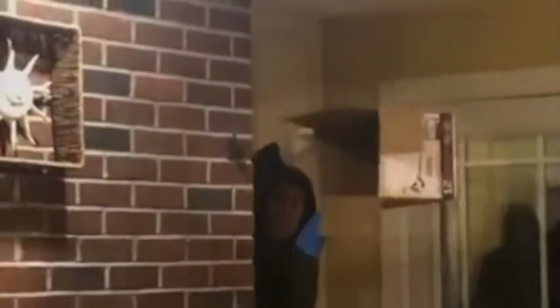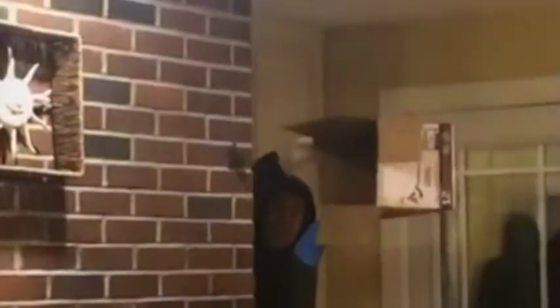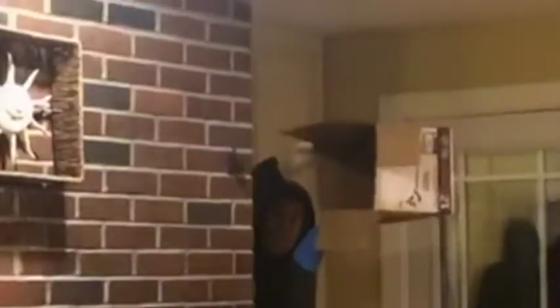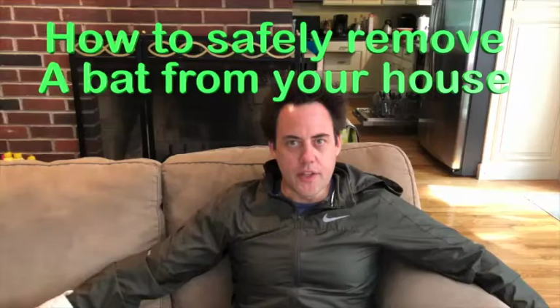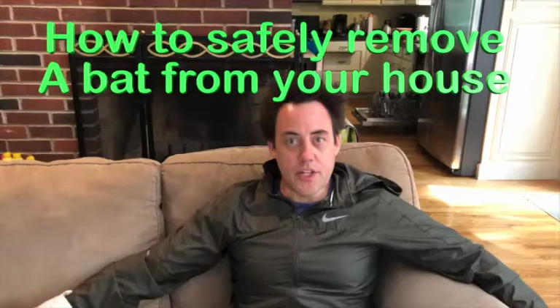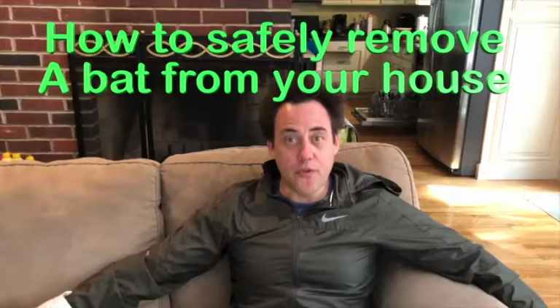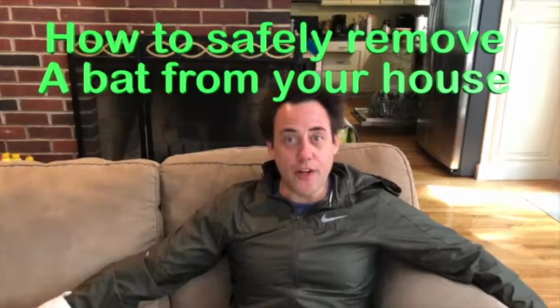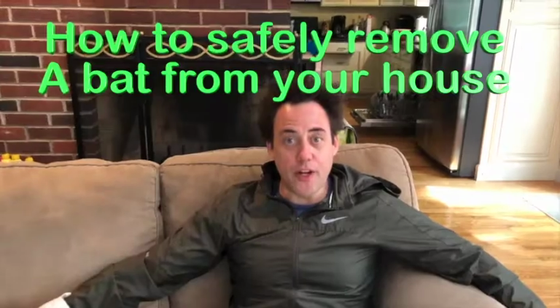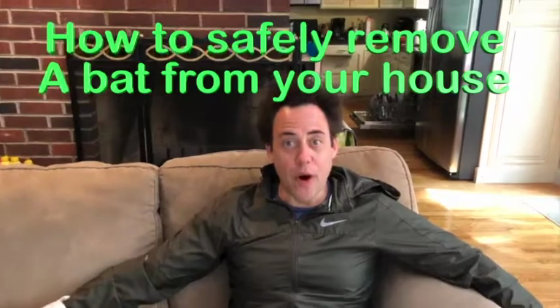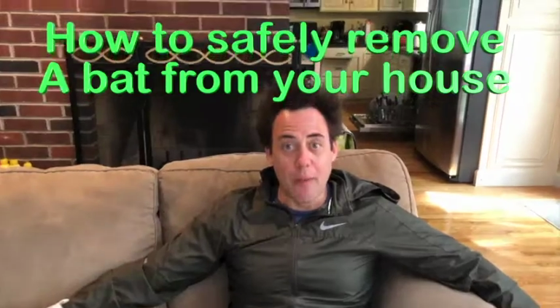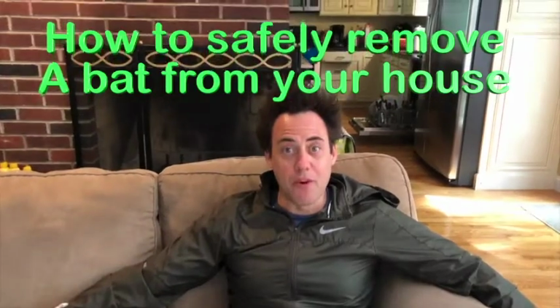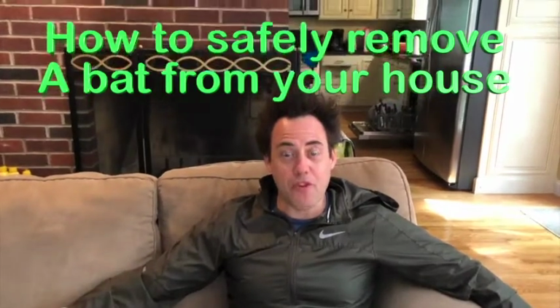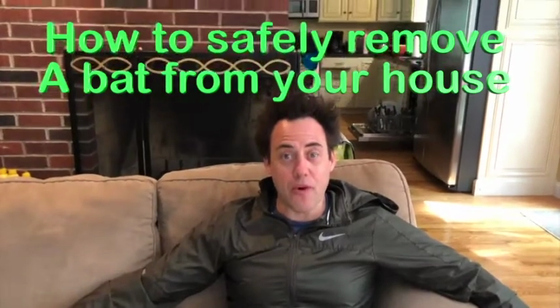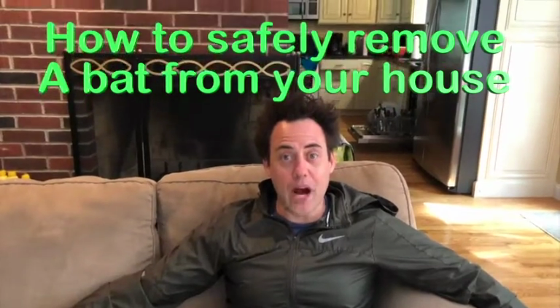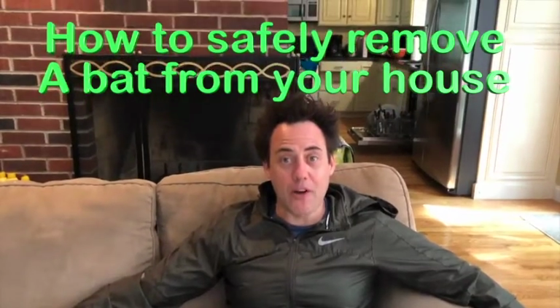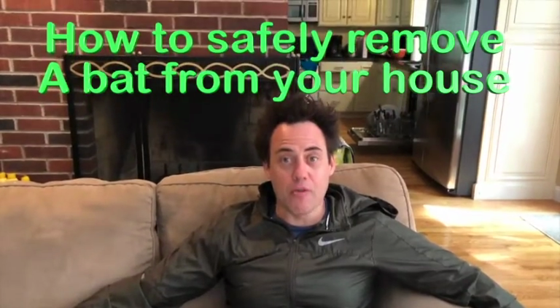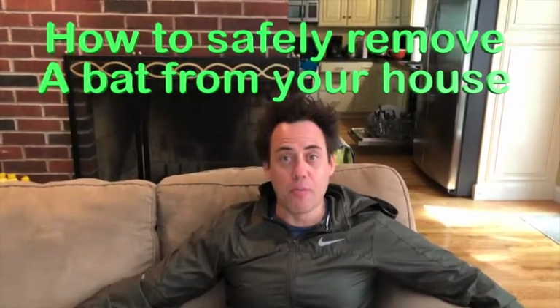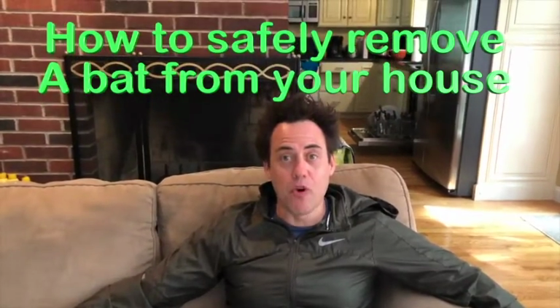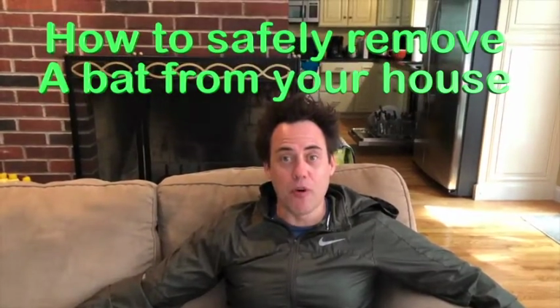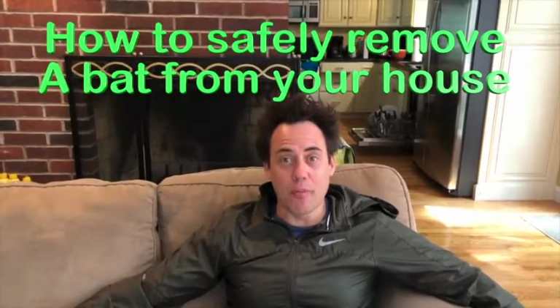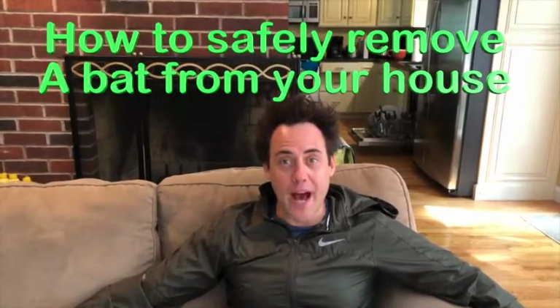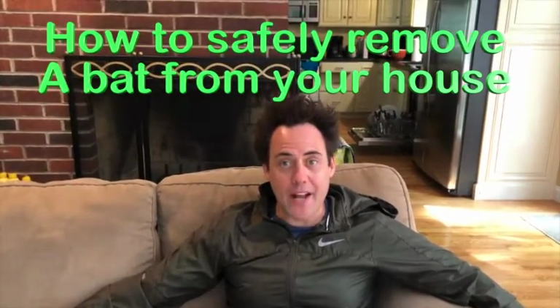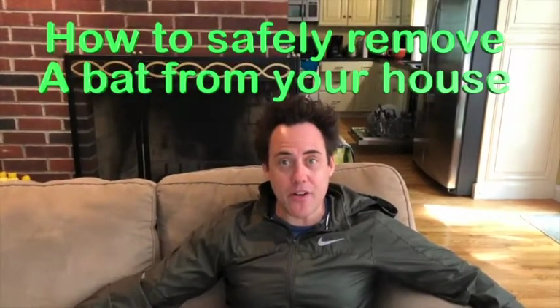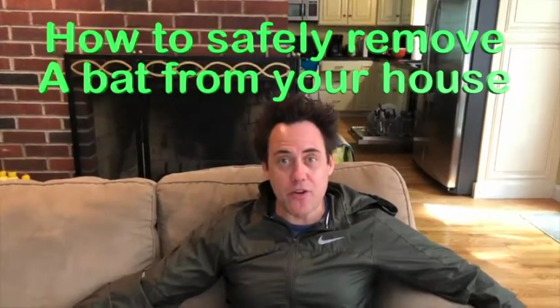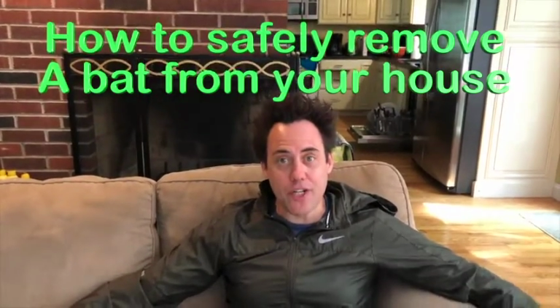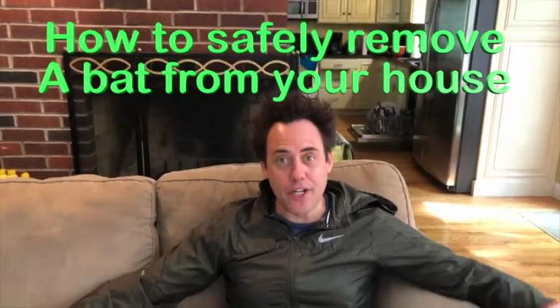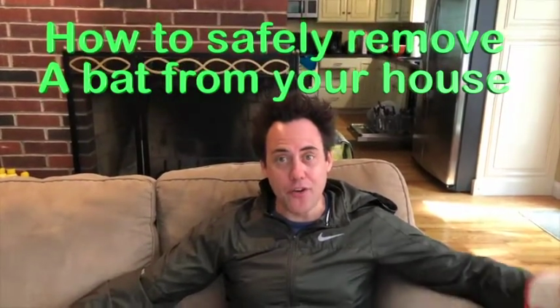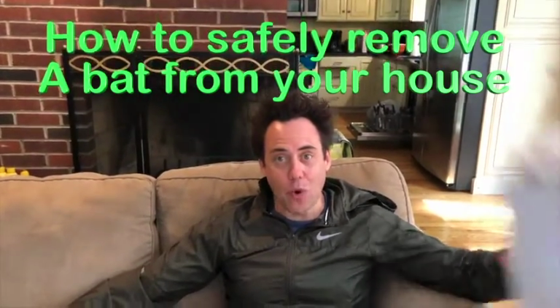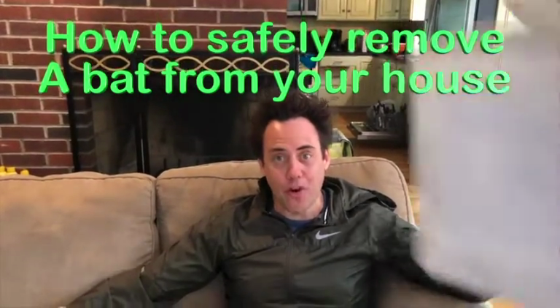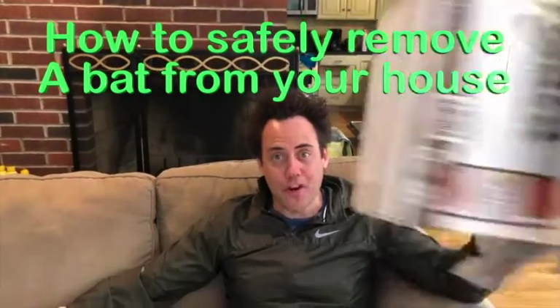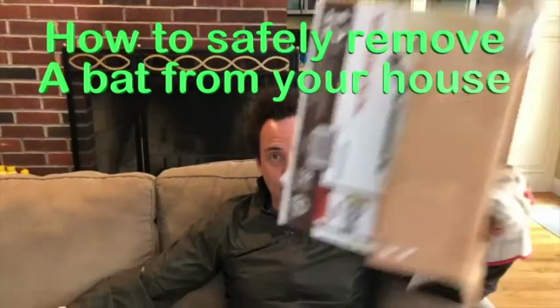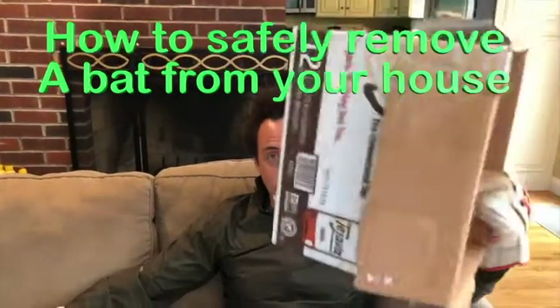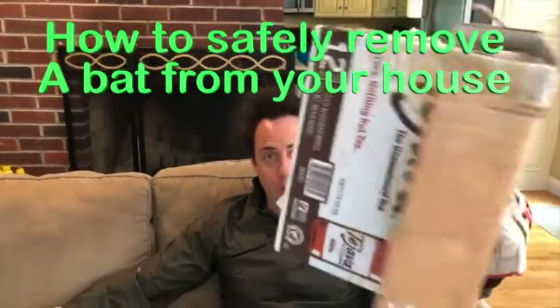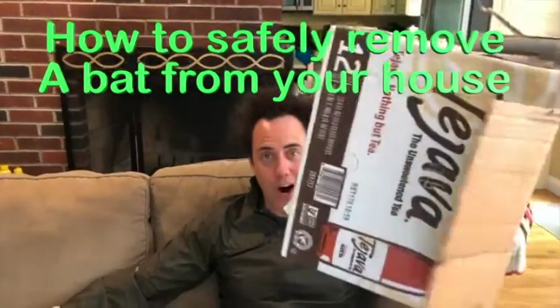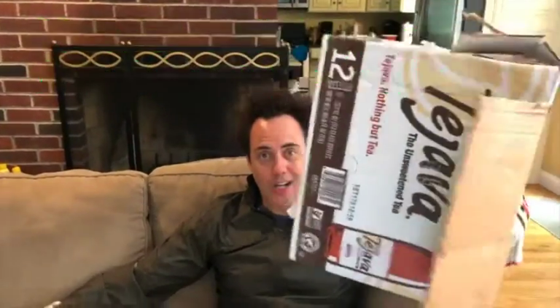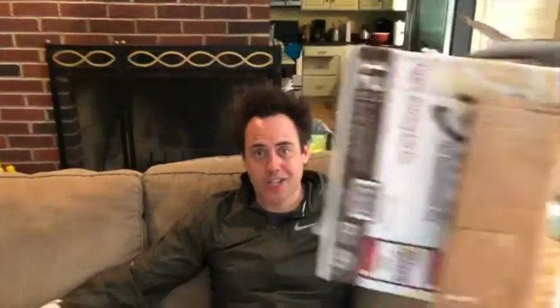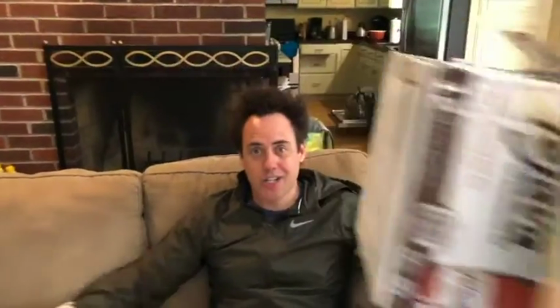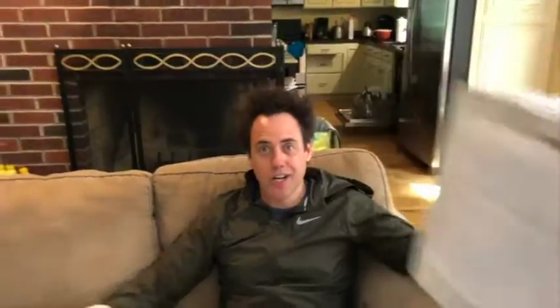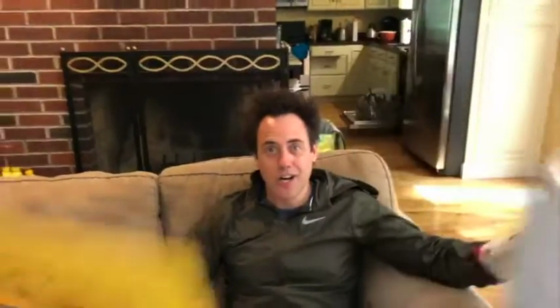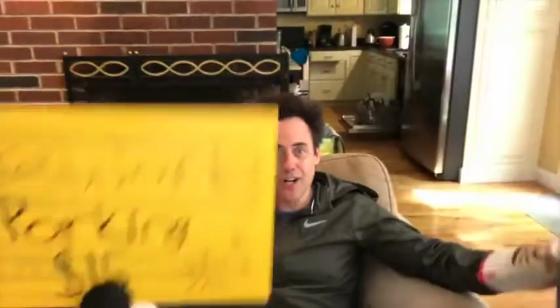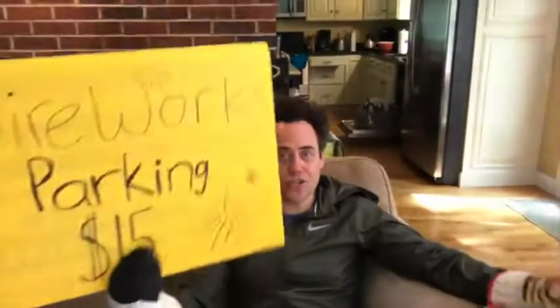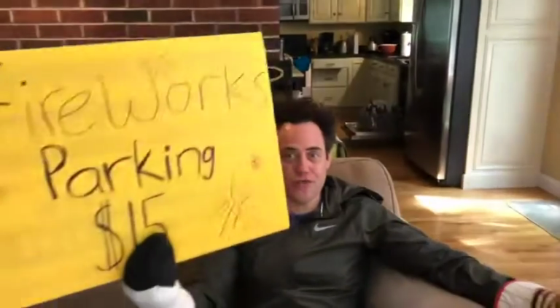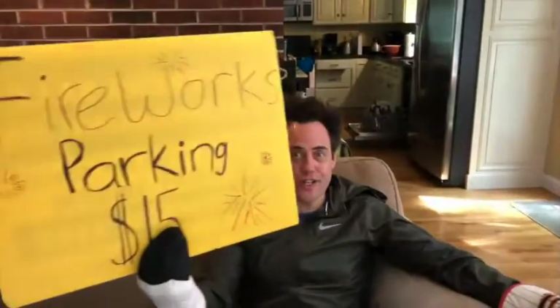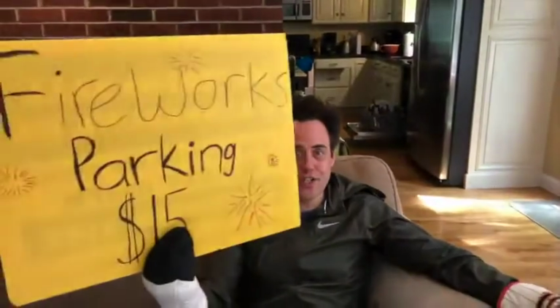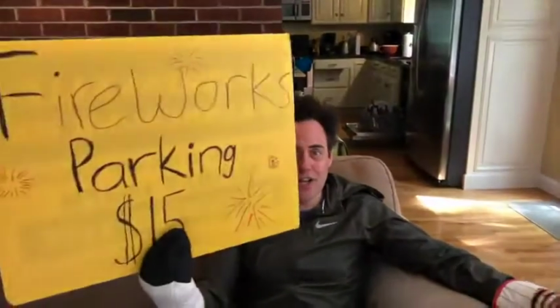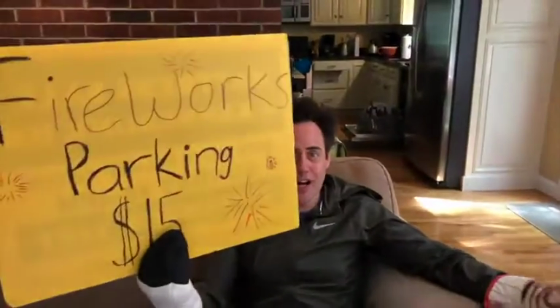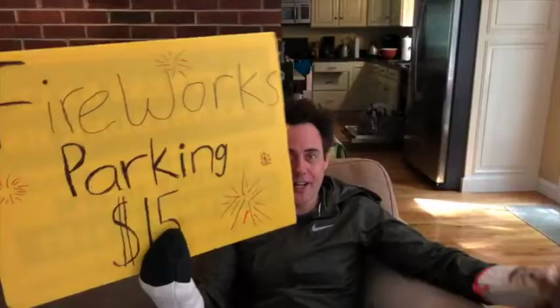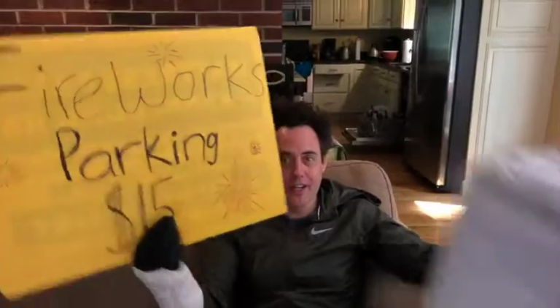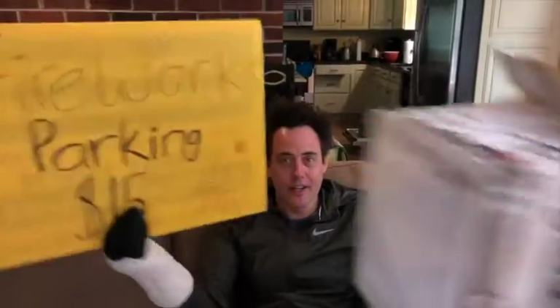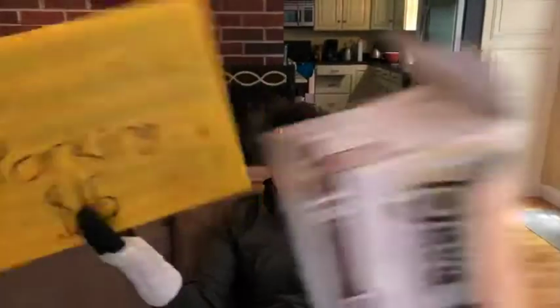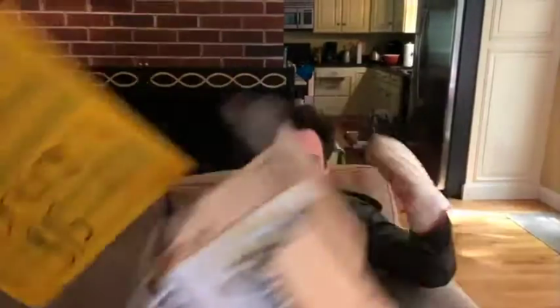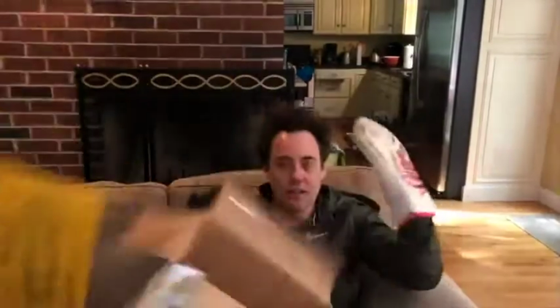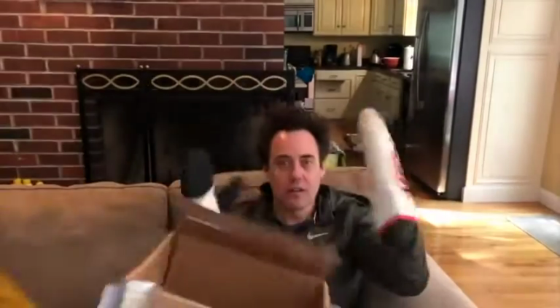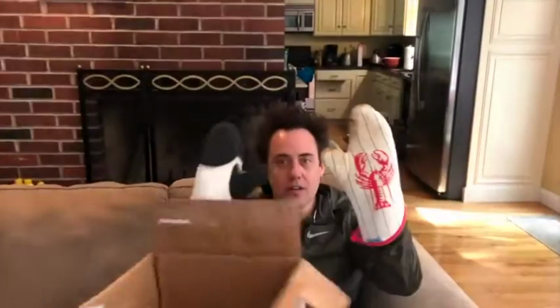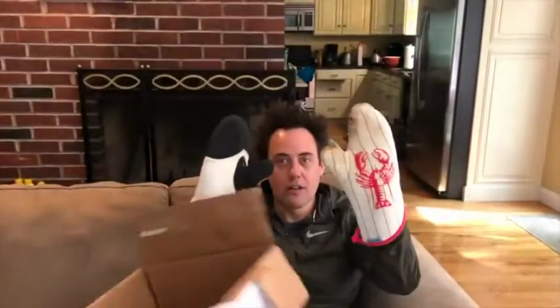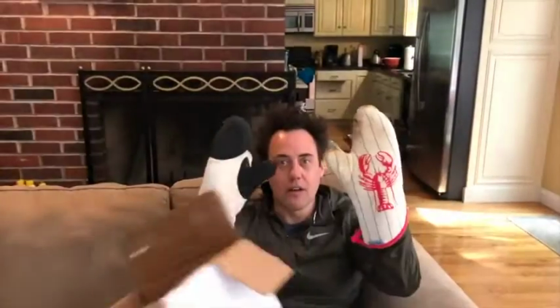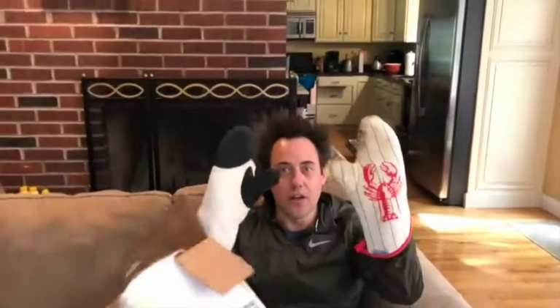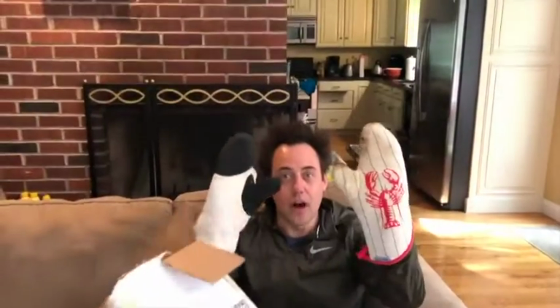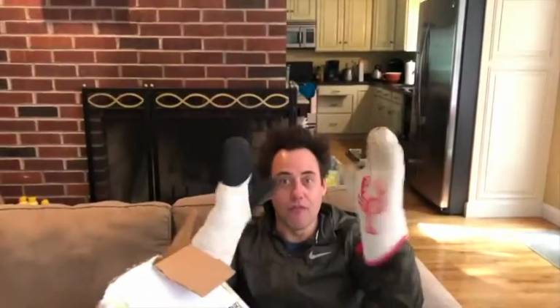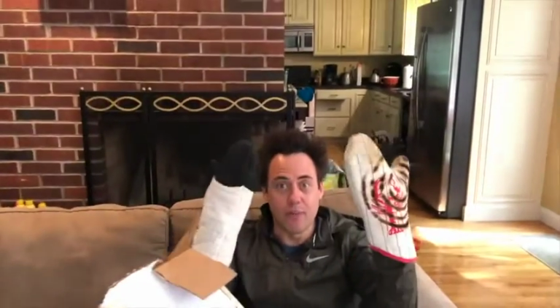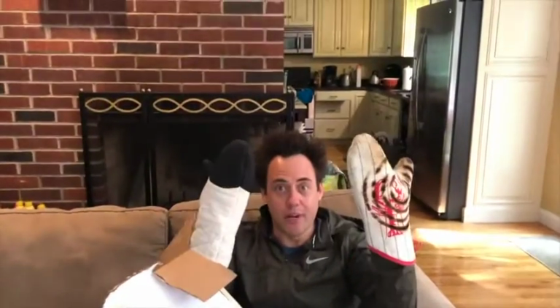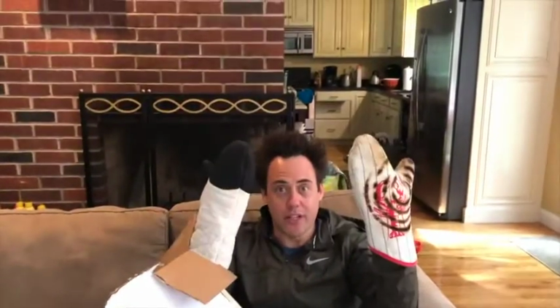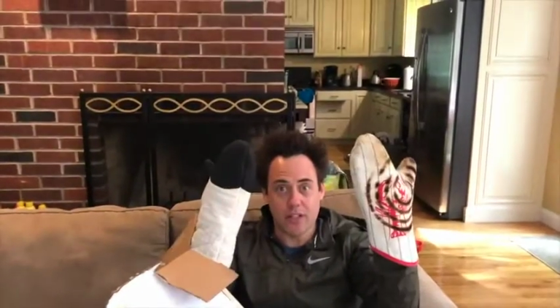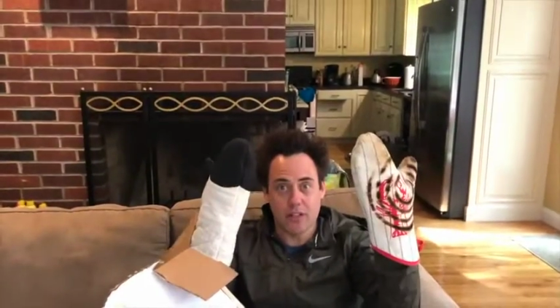In this video I'm going to show you how to remove a bat using an ordinary box, a street sign, and oven mitts.